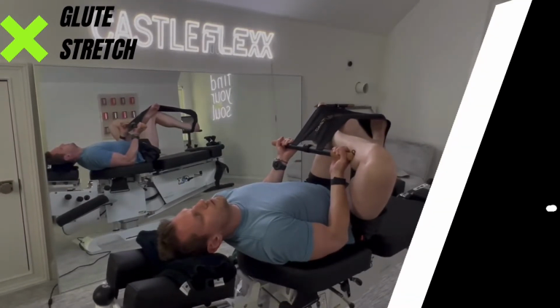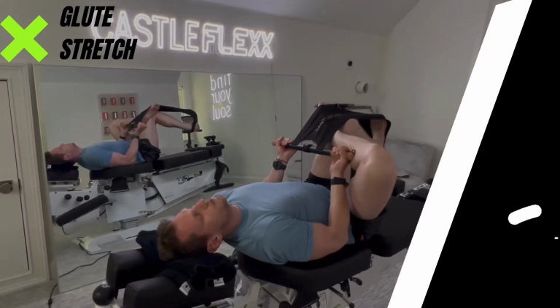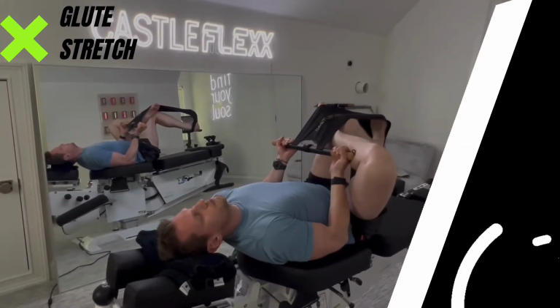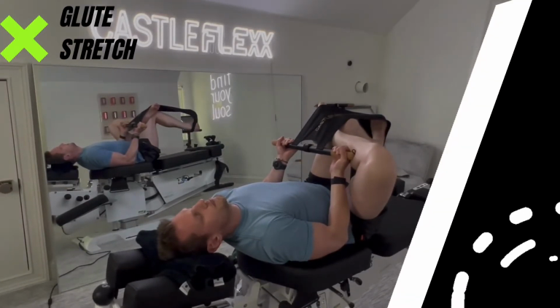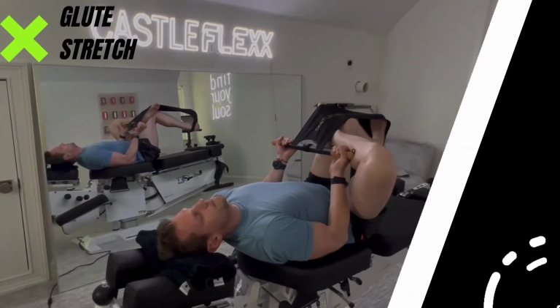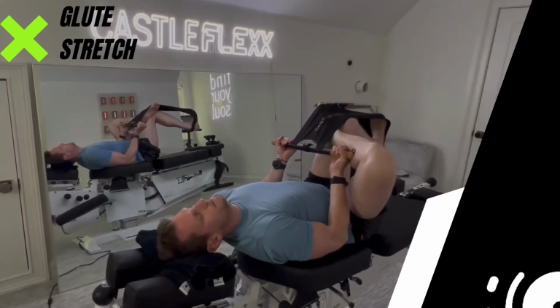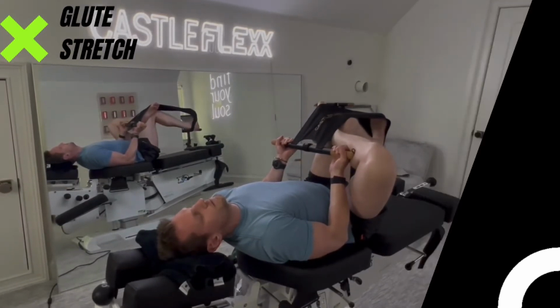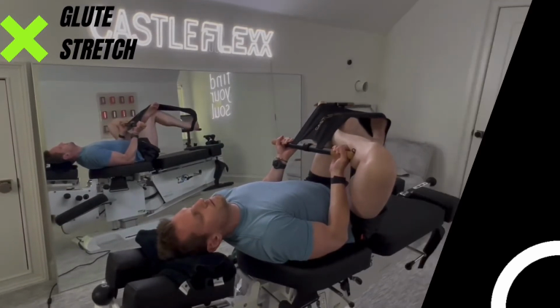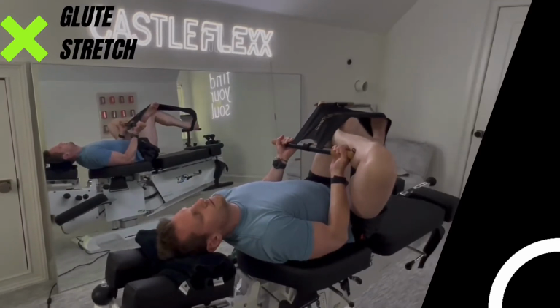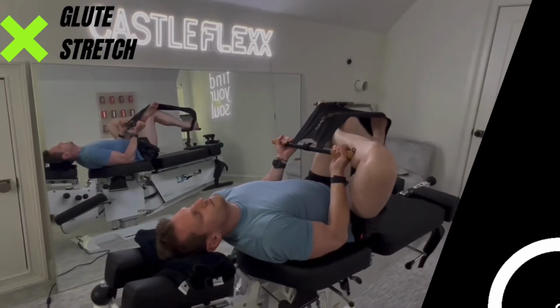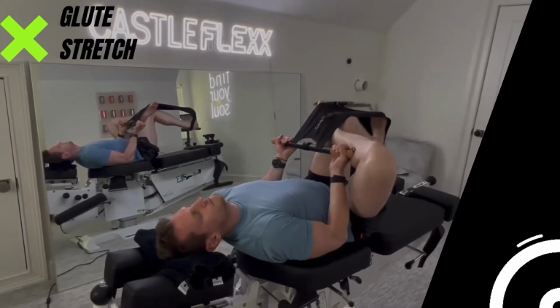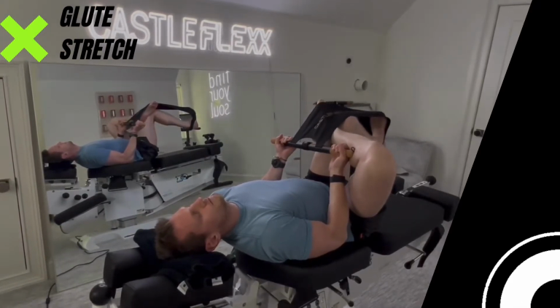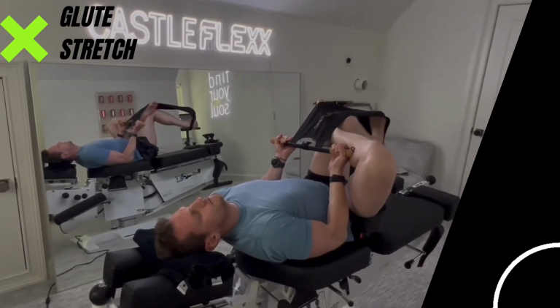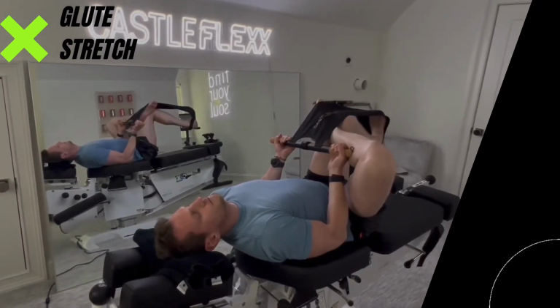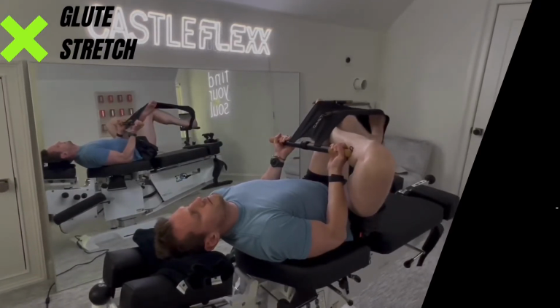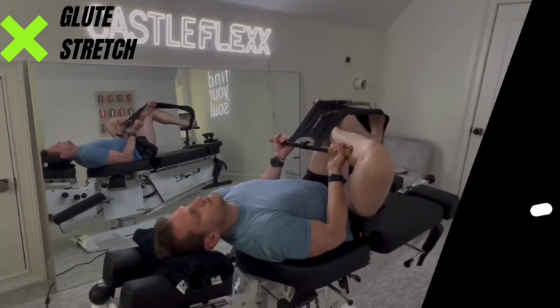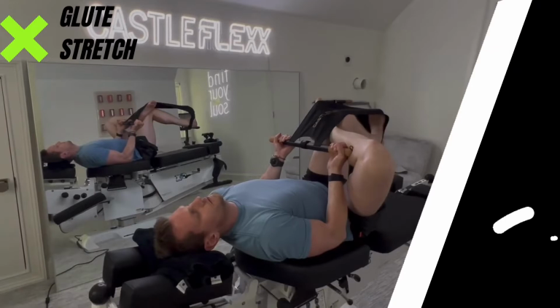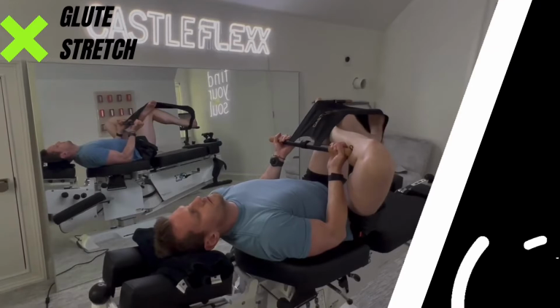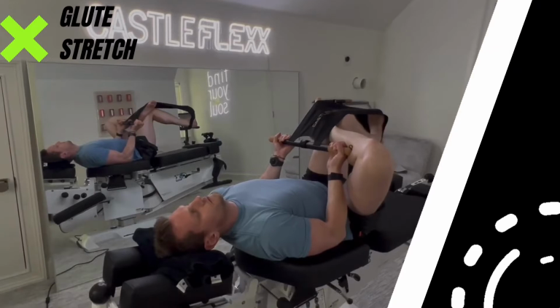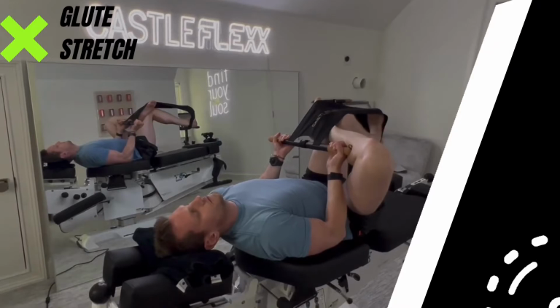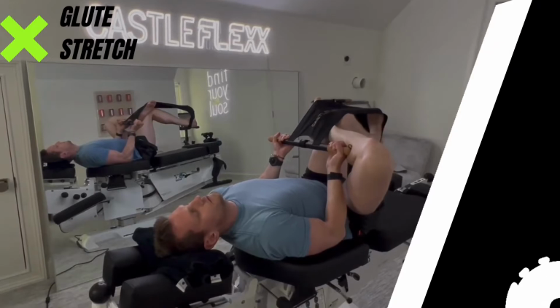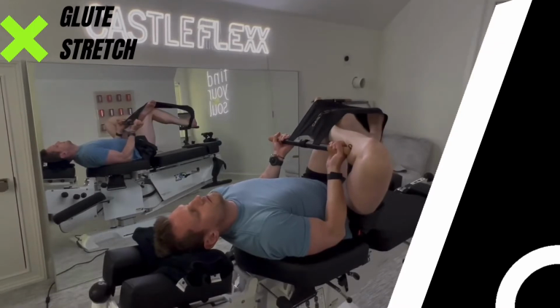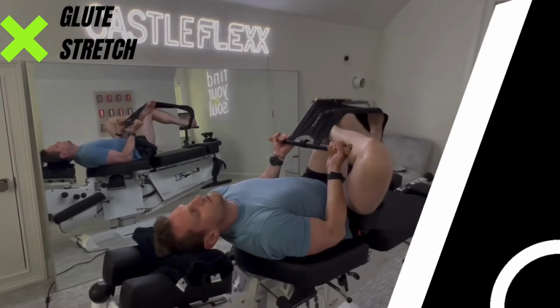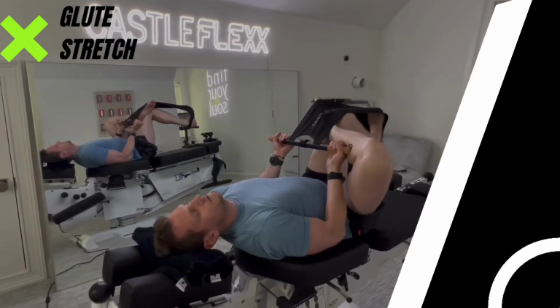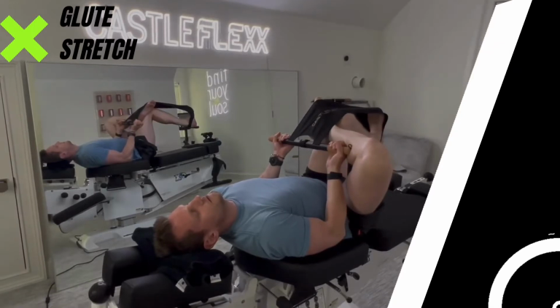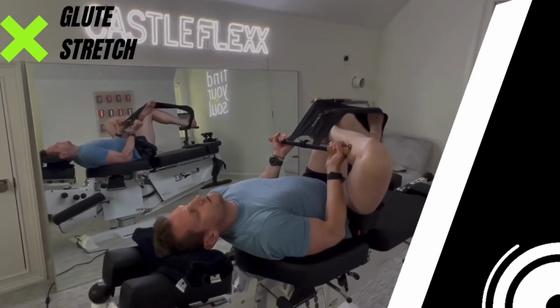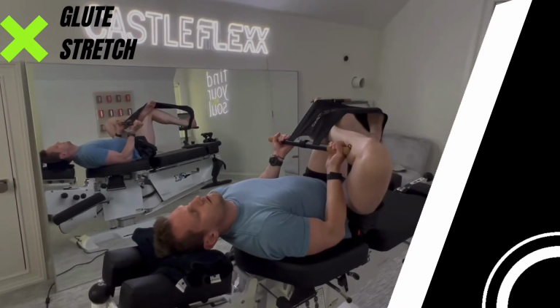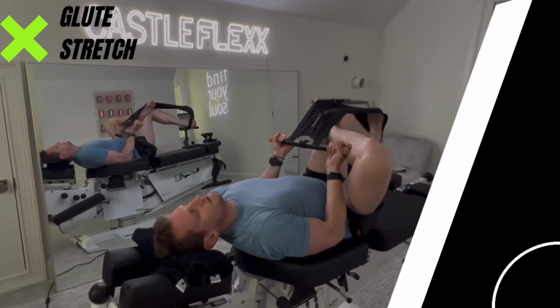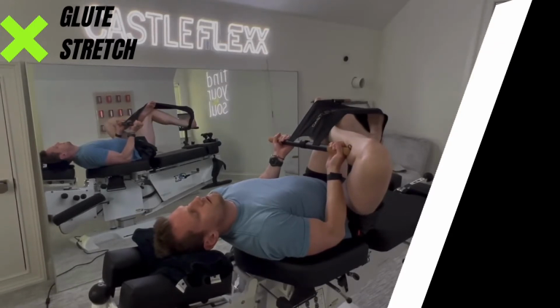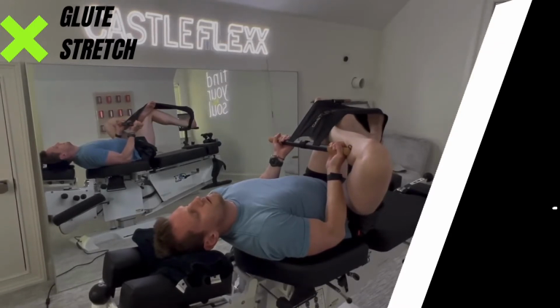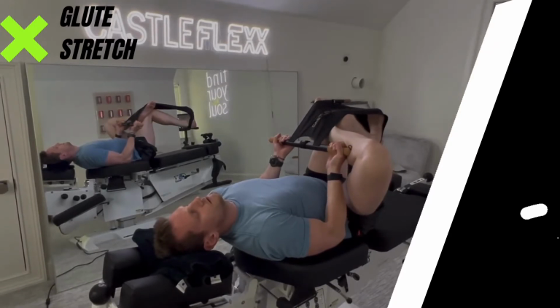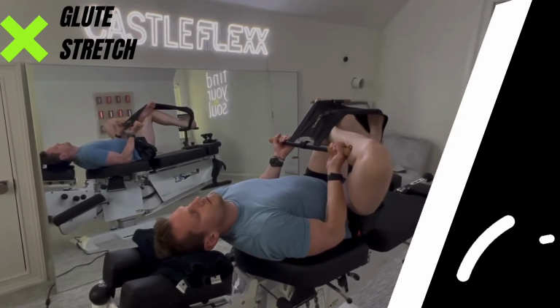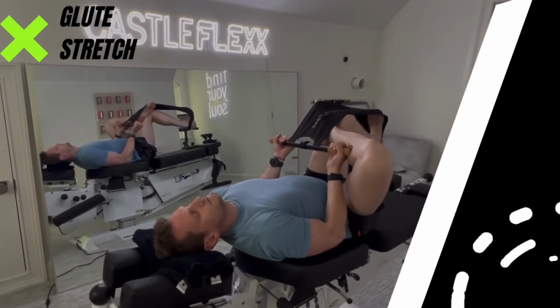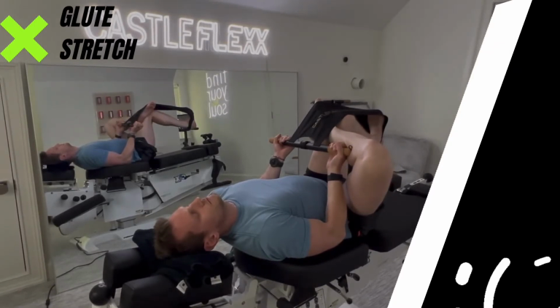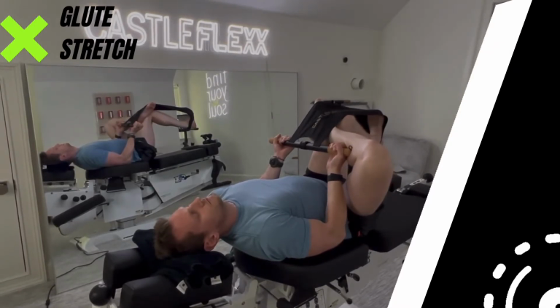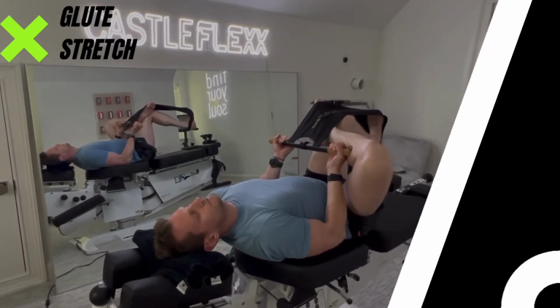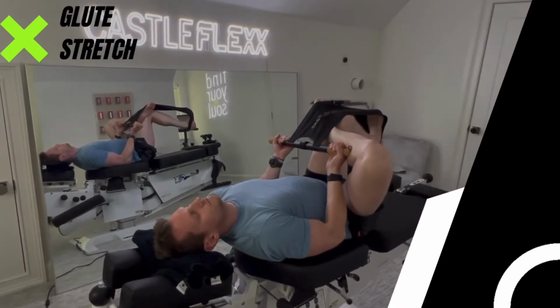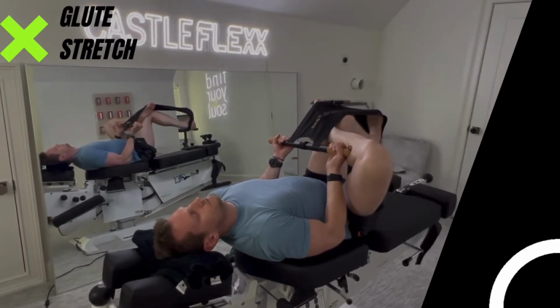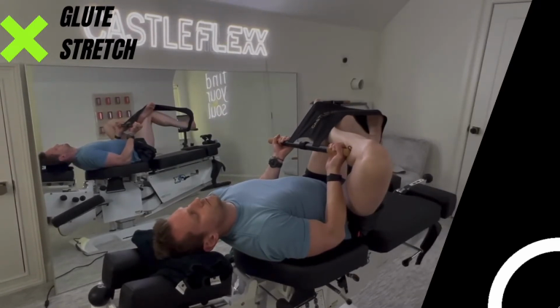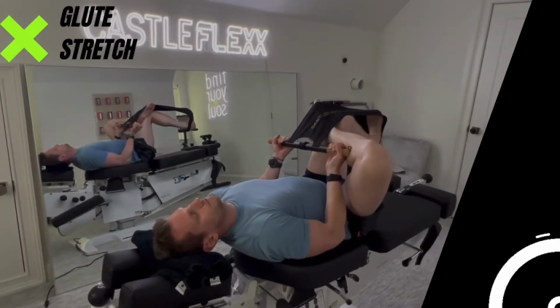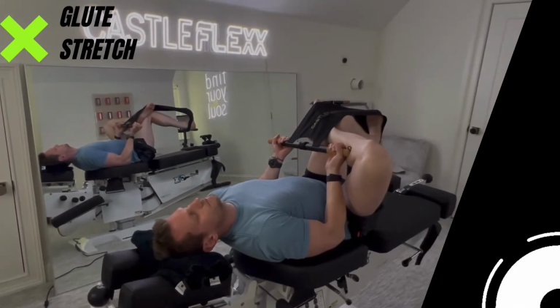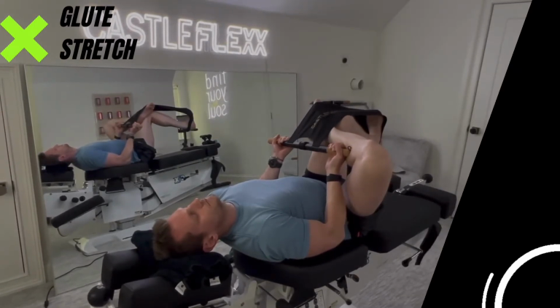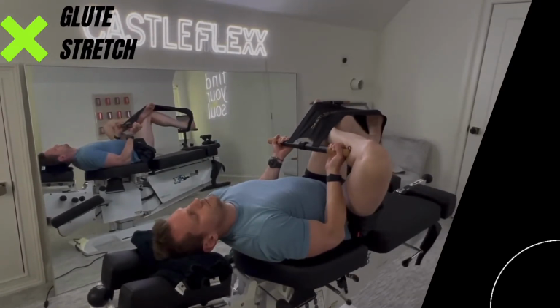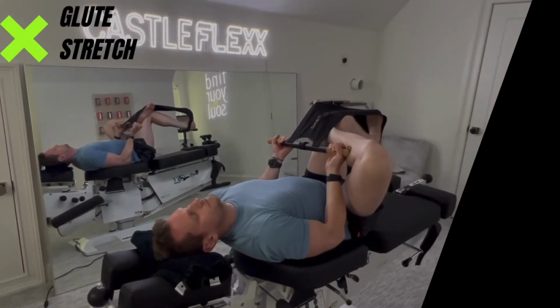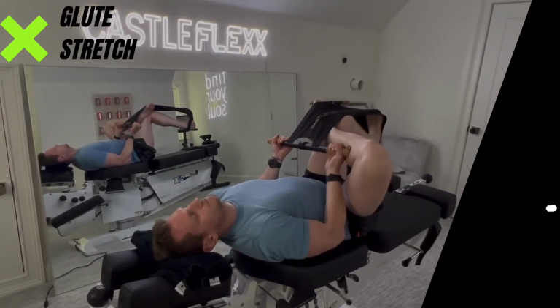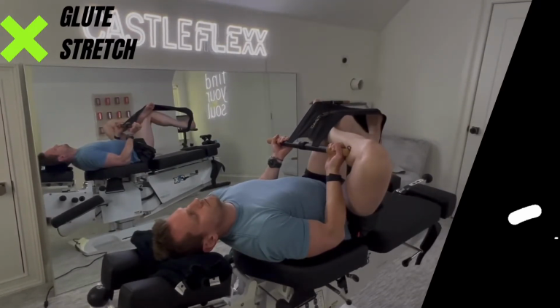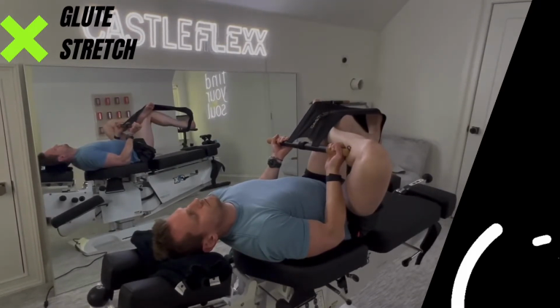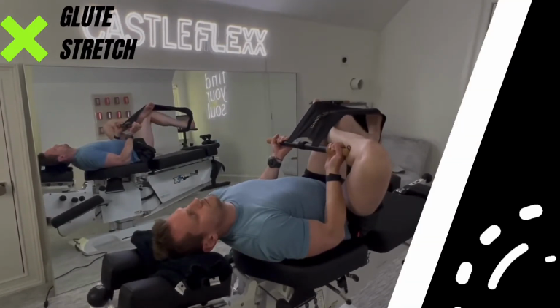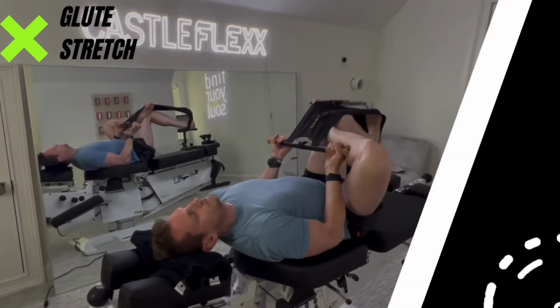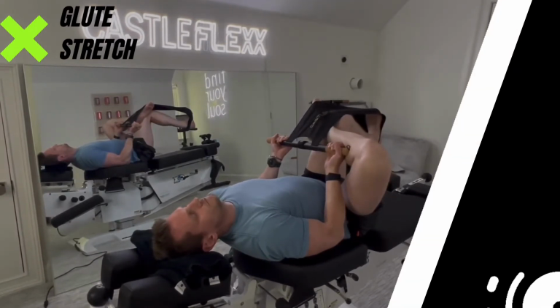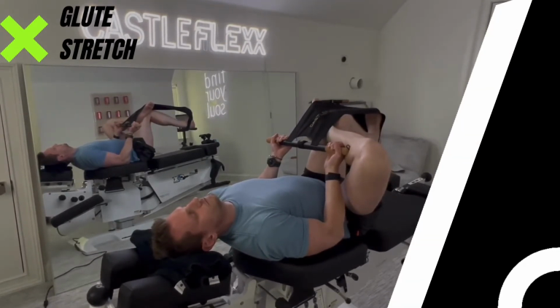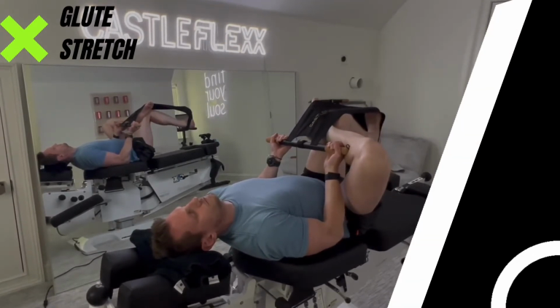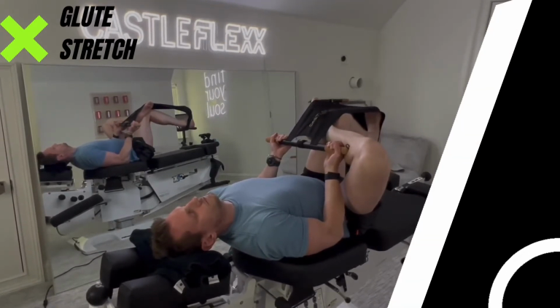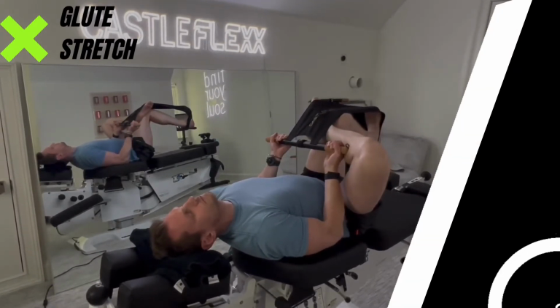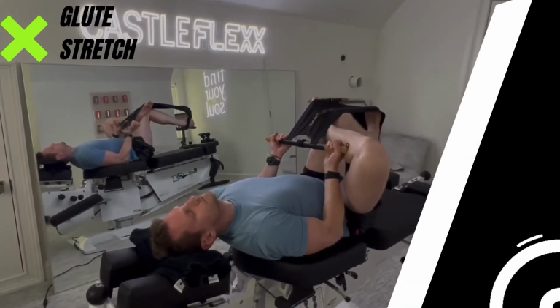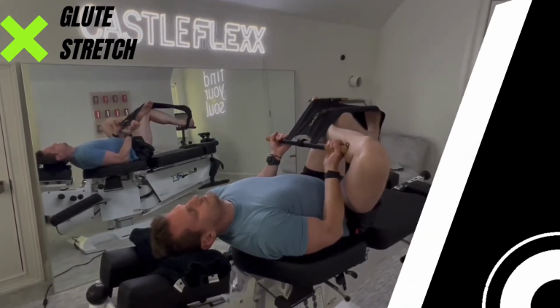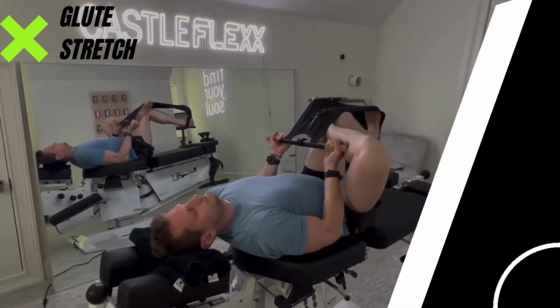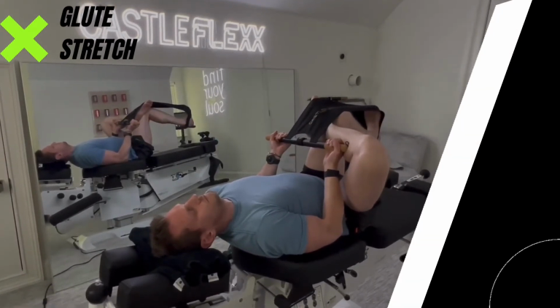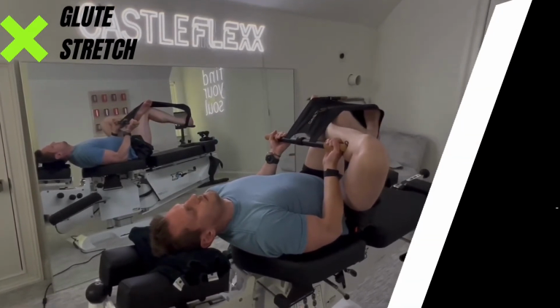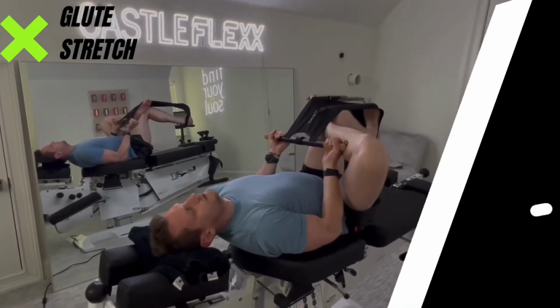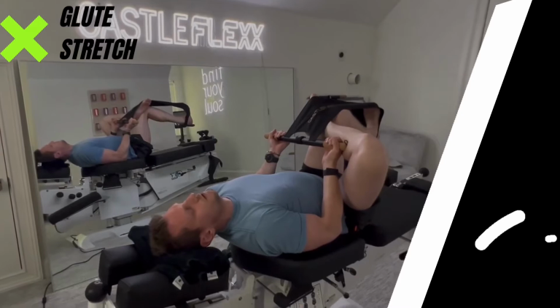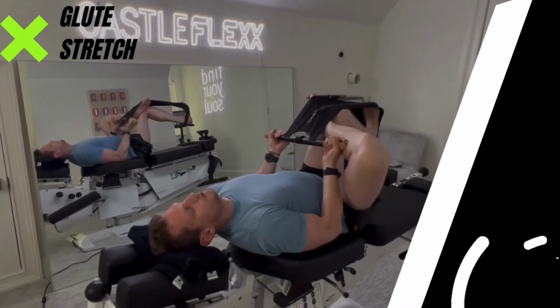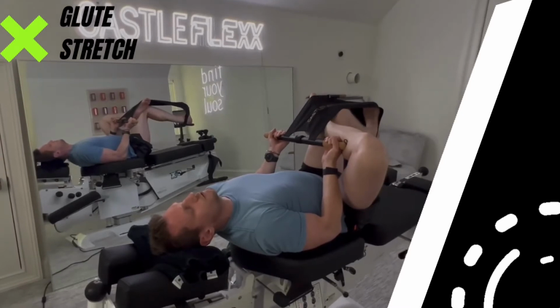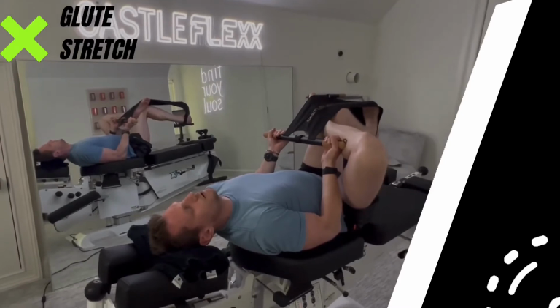And you're going to feel that in your glute — specifically in your right glute. How does that feel? Great.